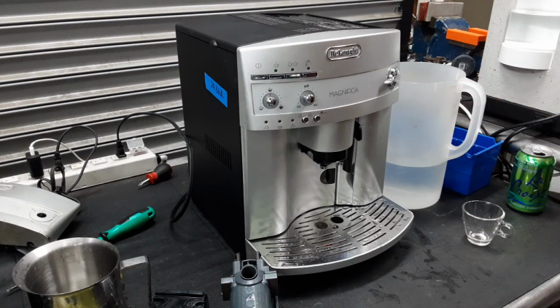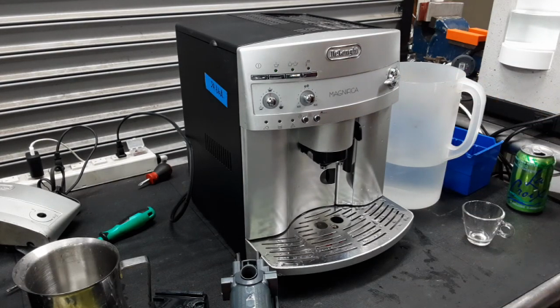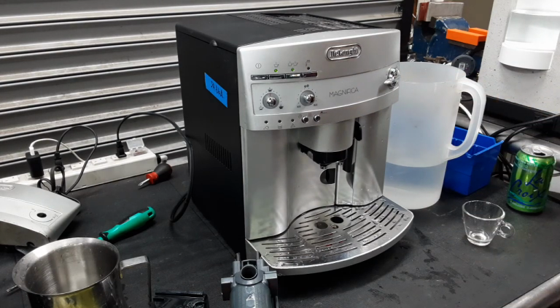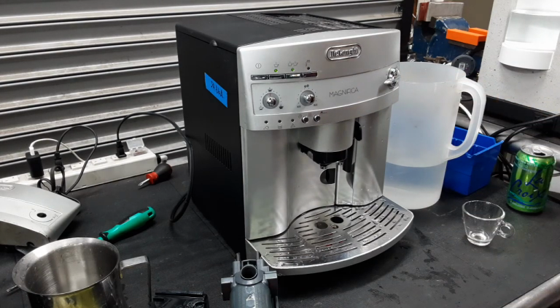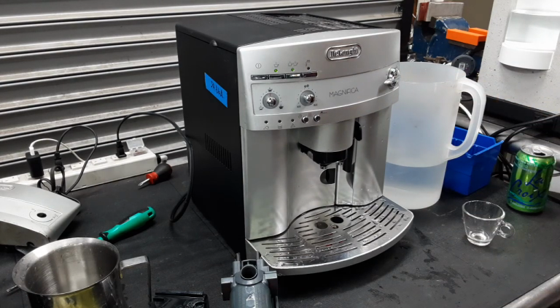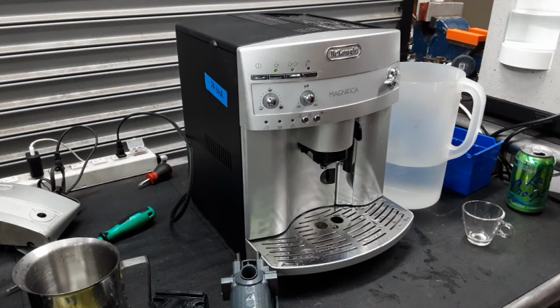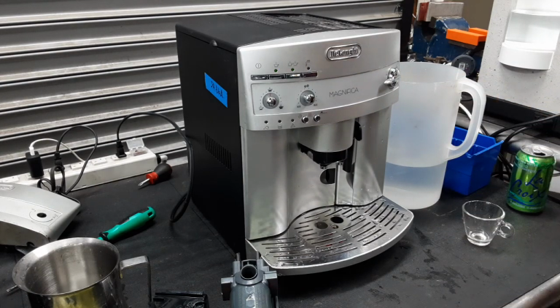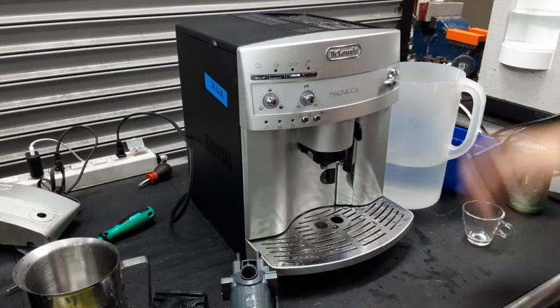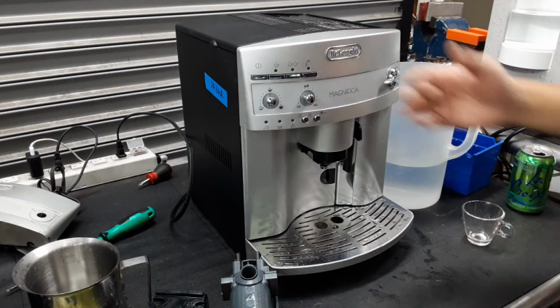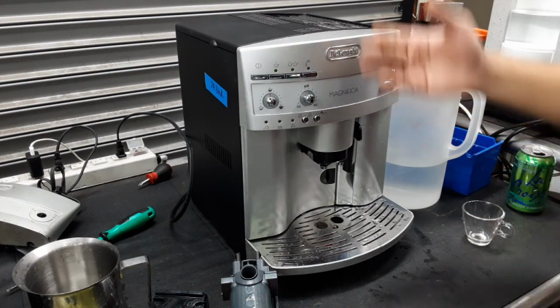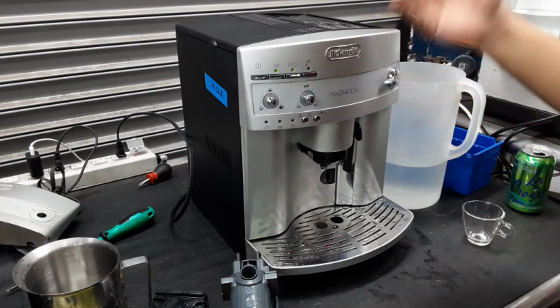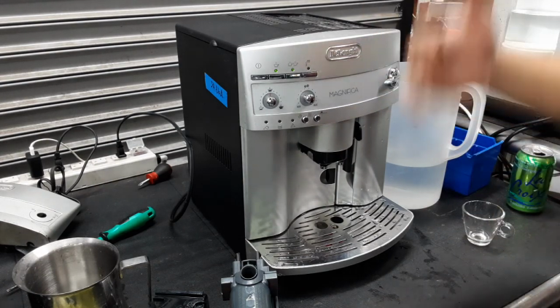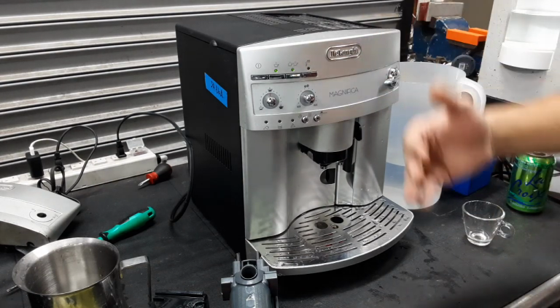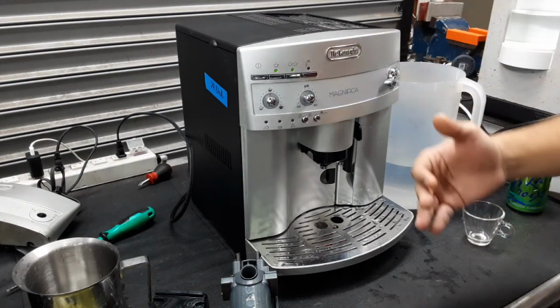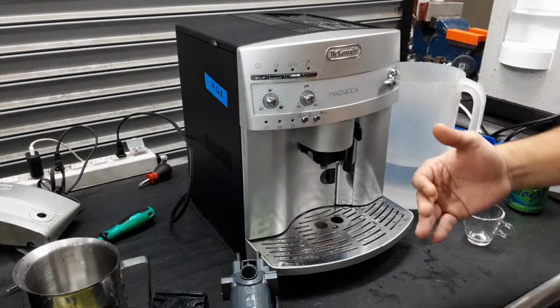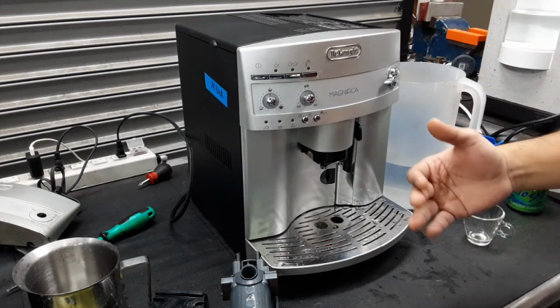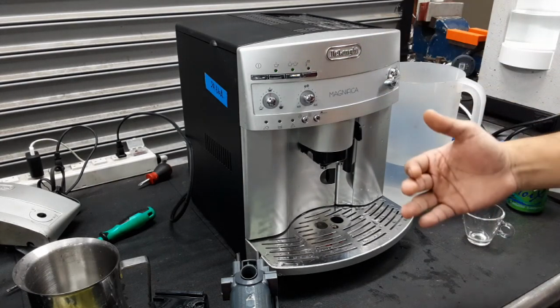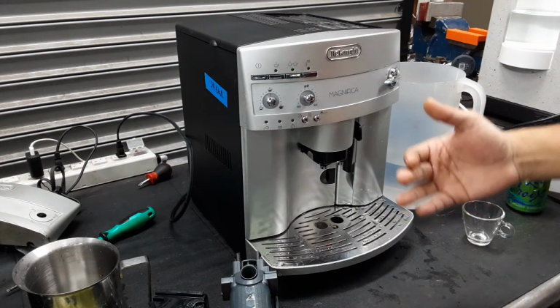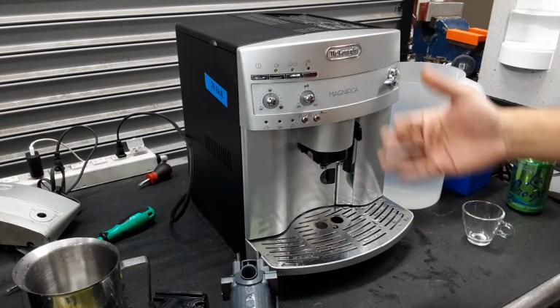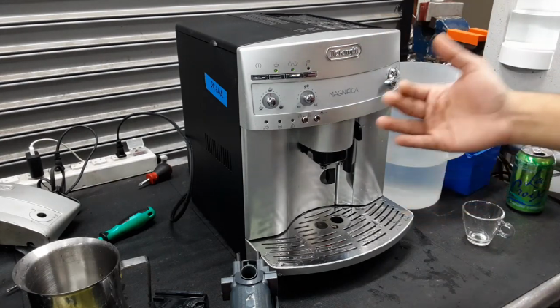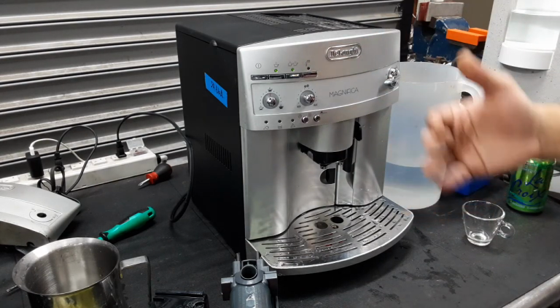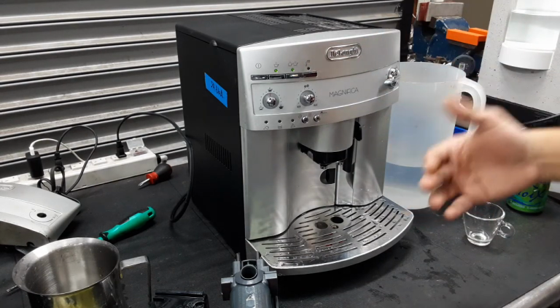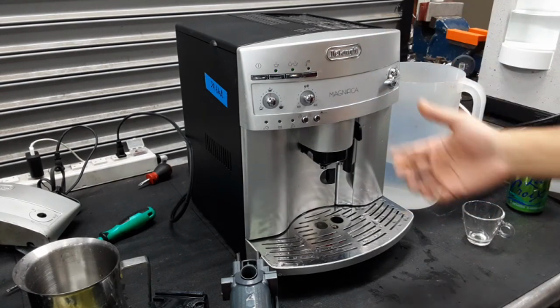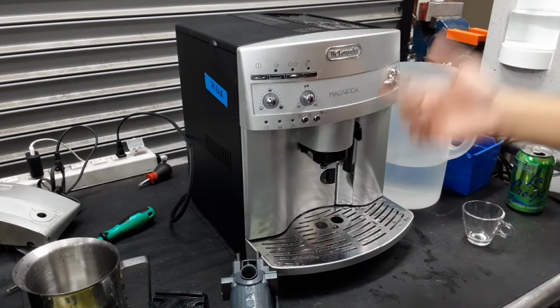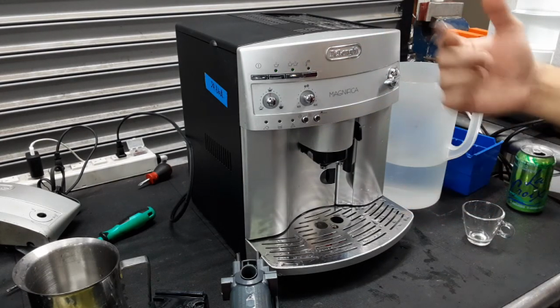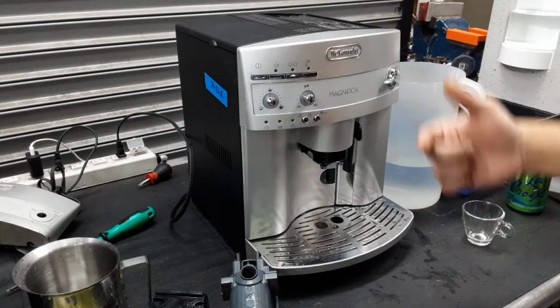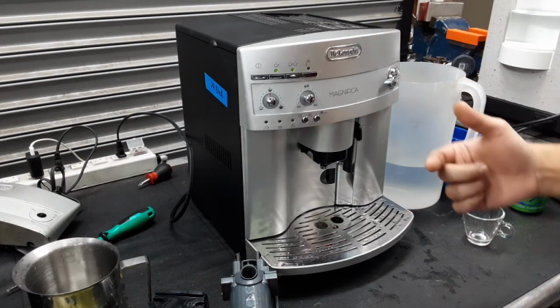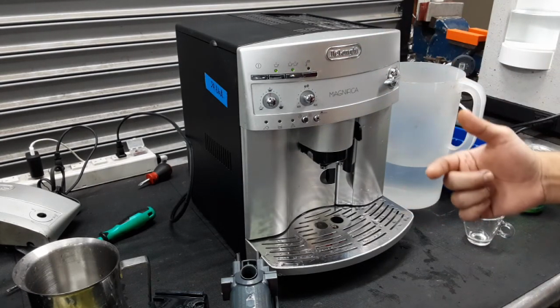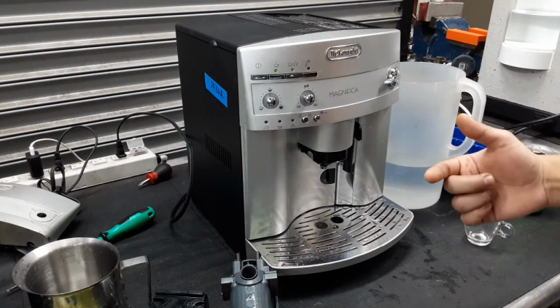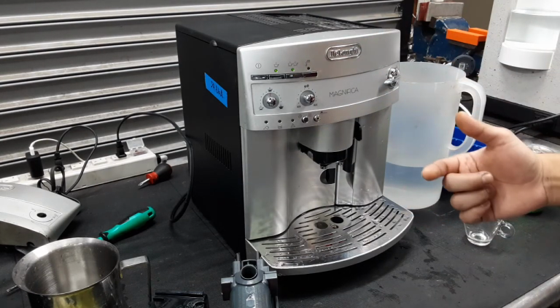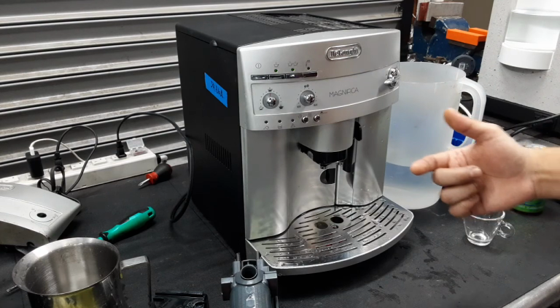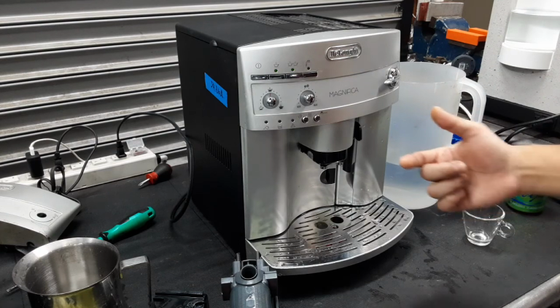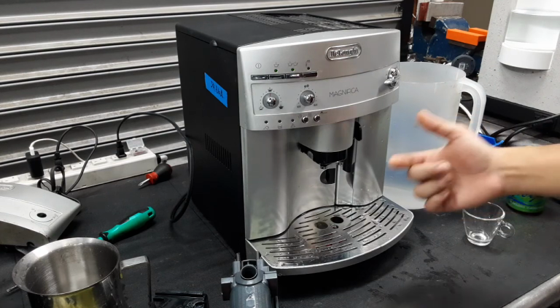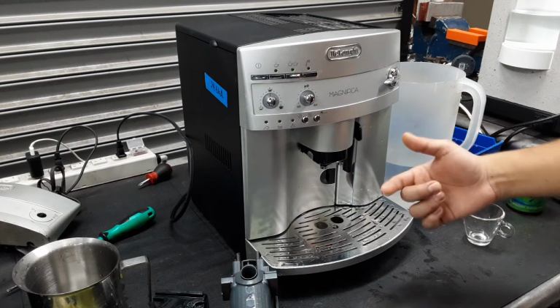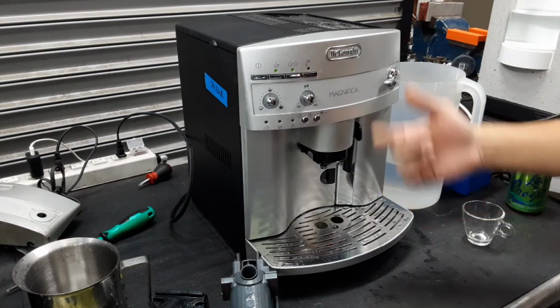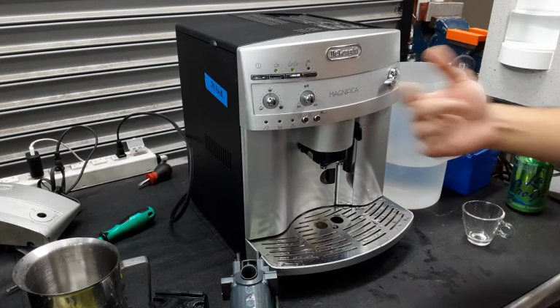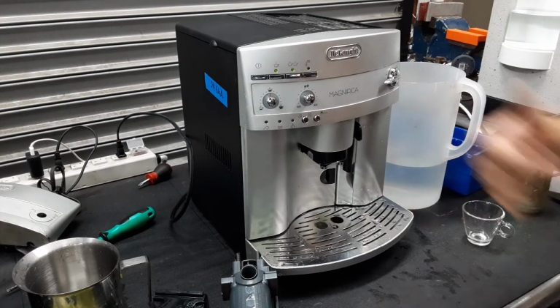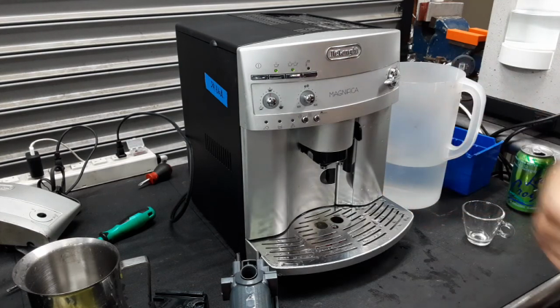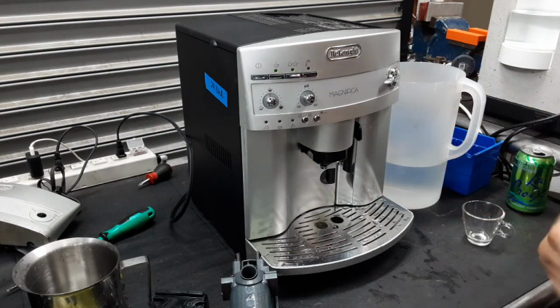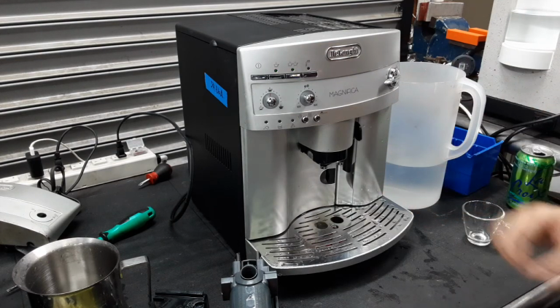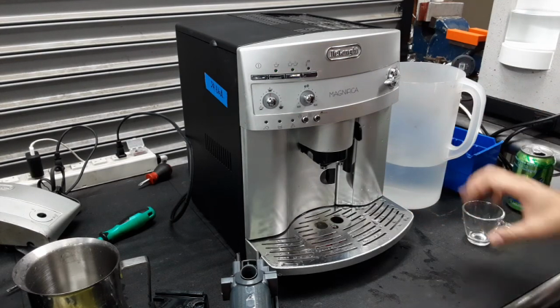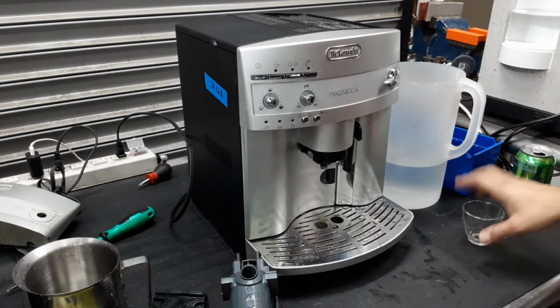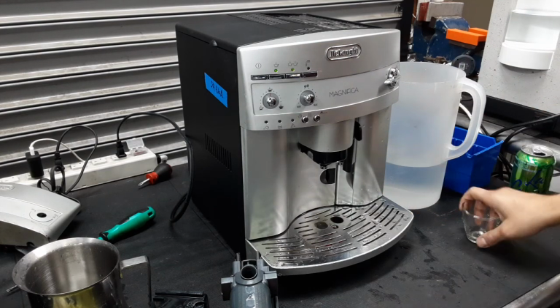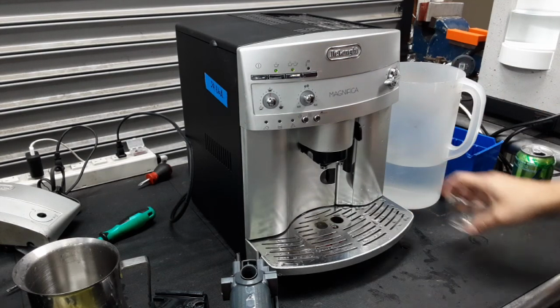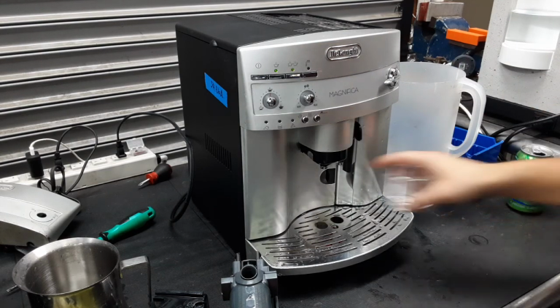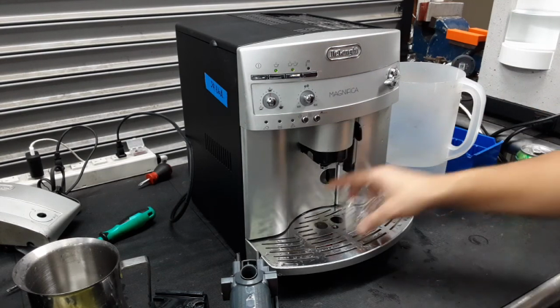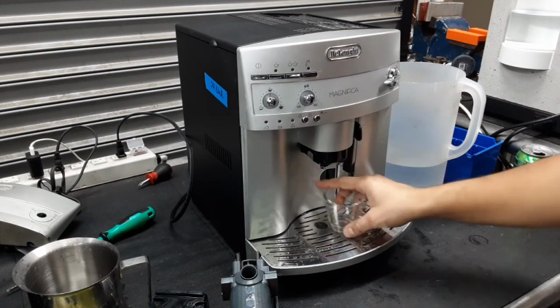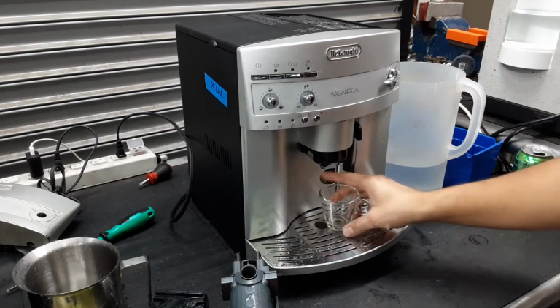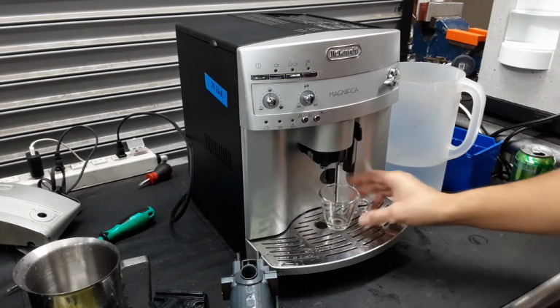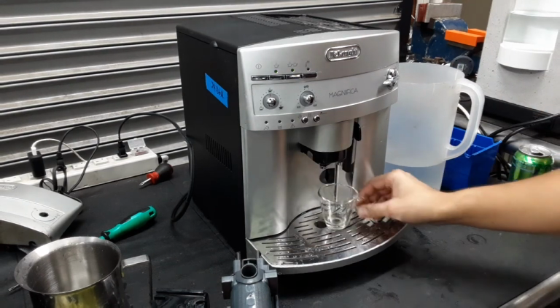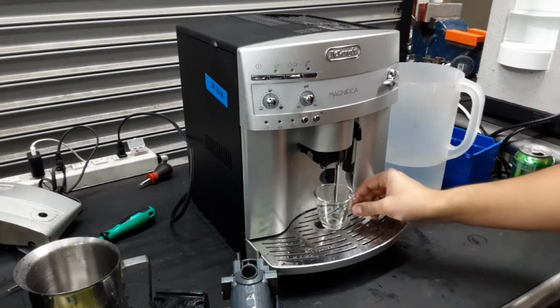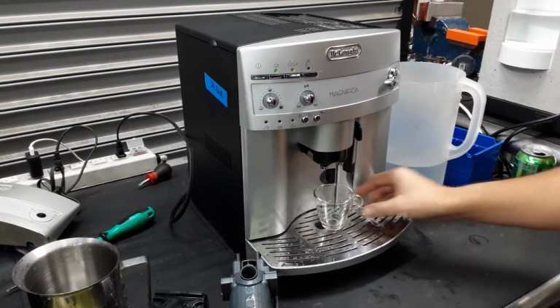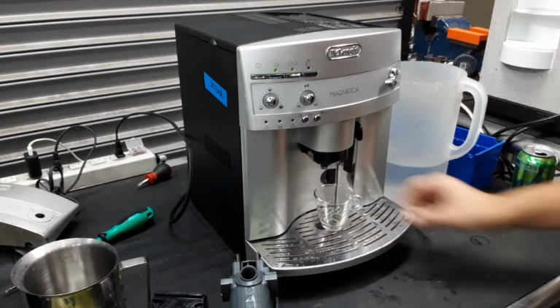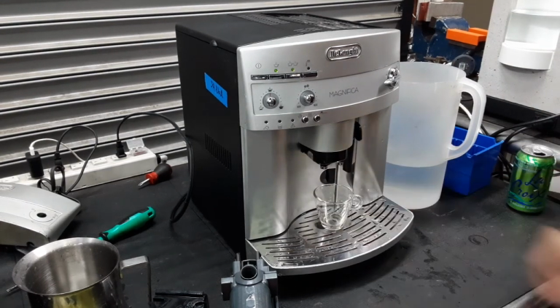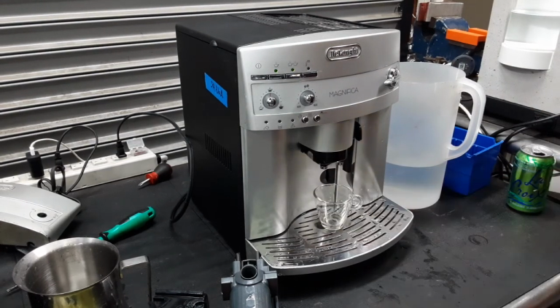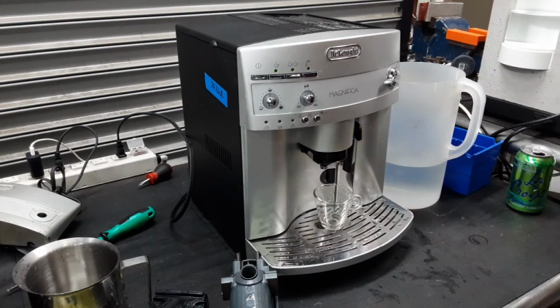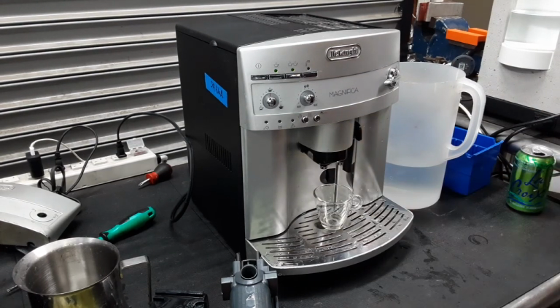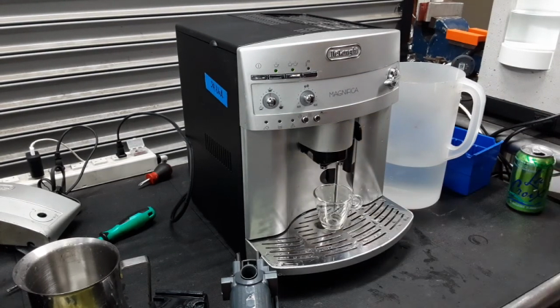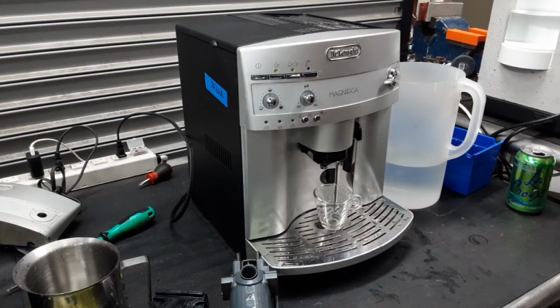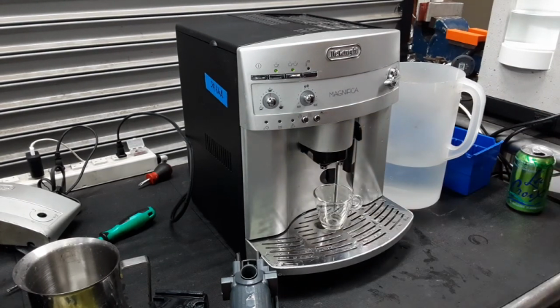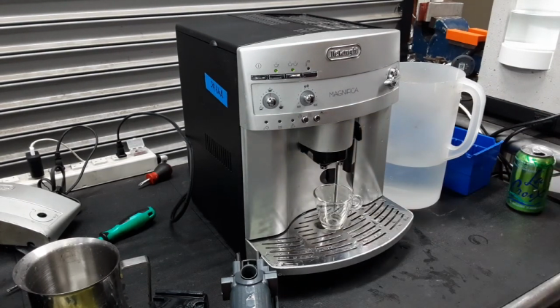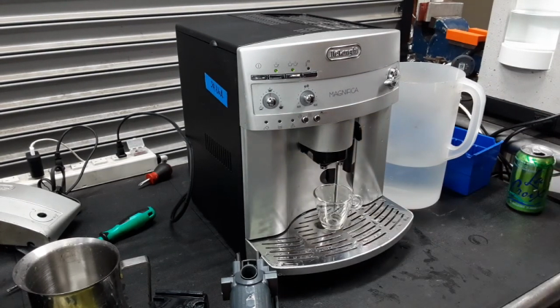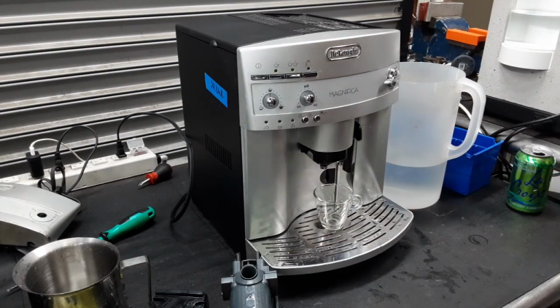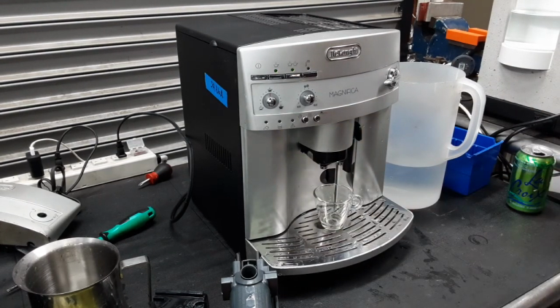We have to turn it on completely, do a rinsing cycle, and then turn it off — which is exactly what we're going to be doing.